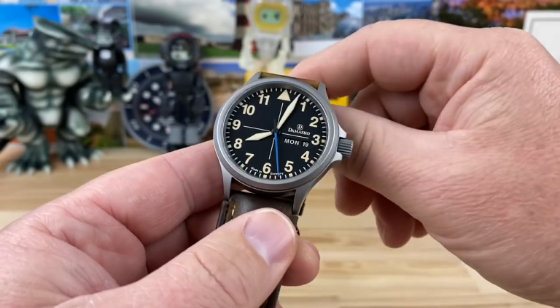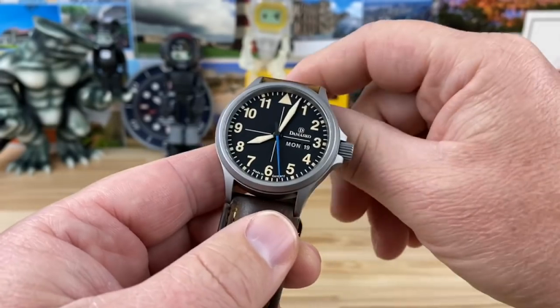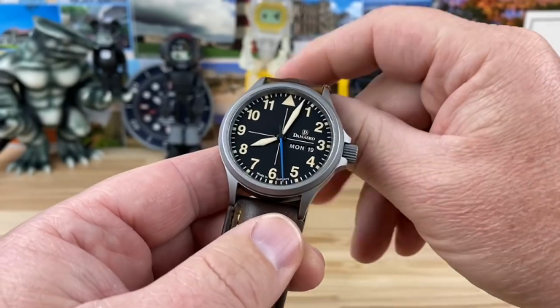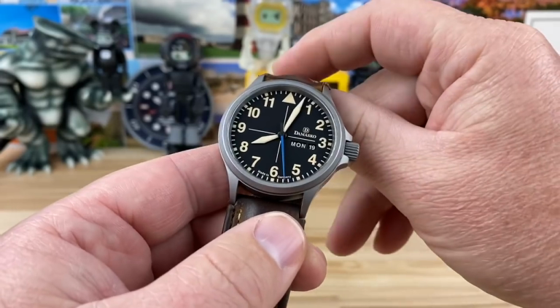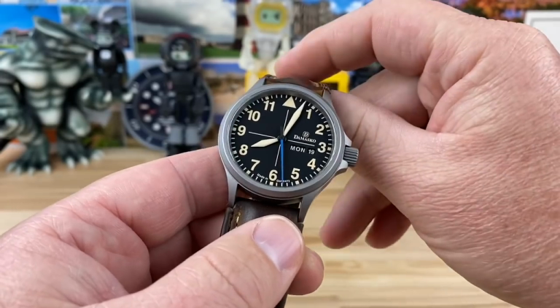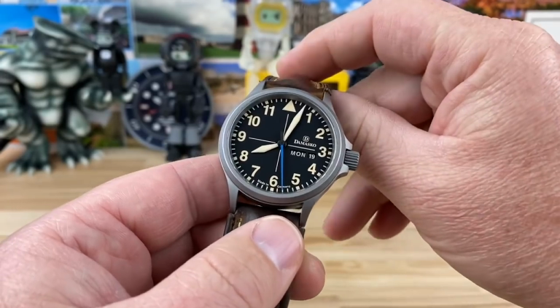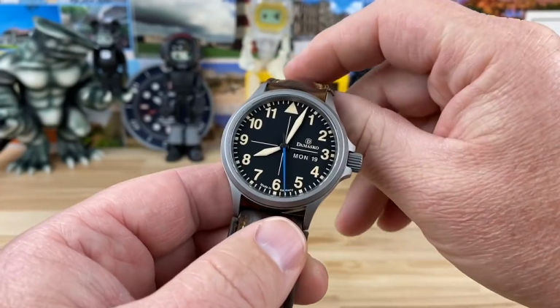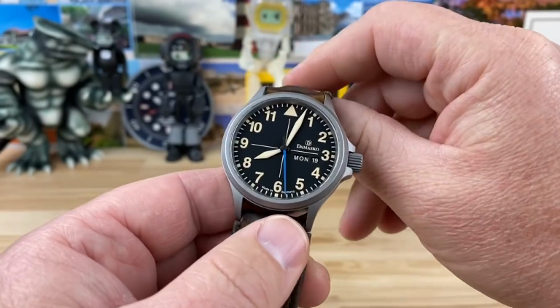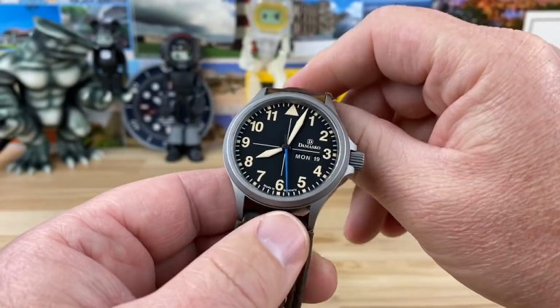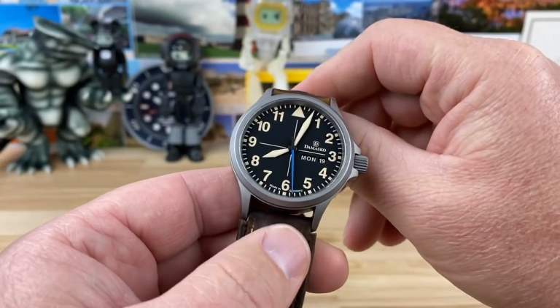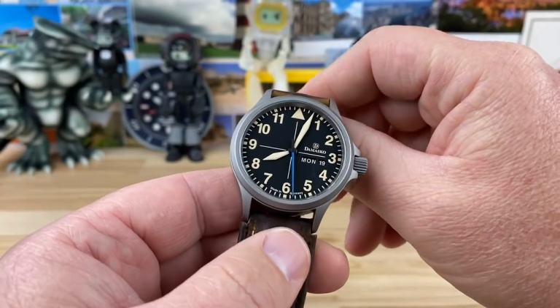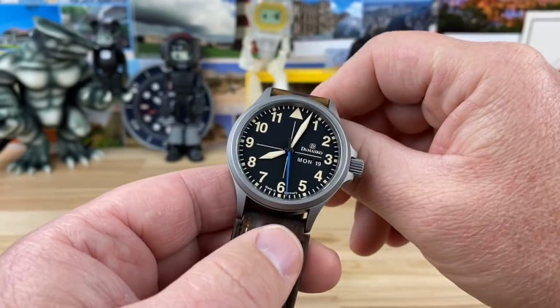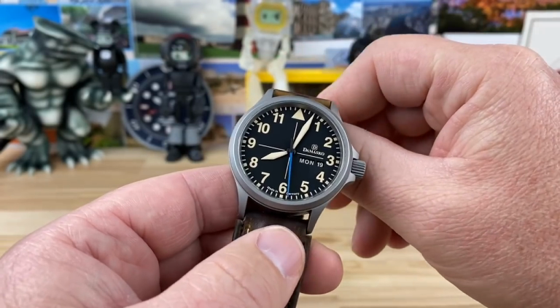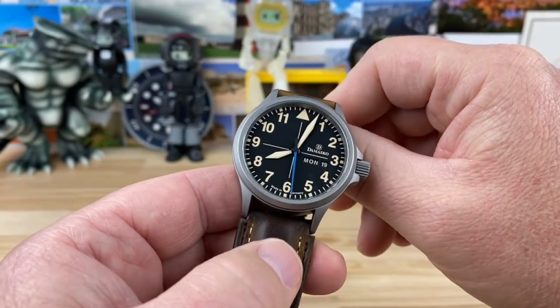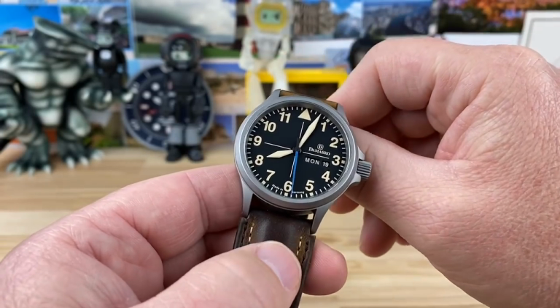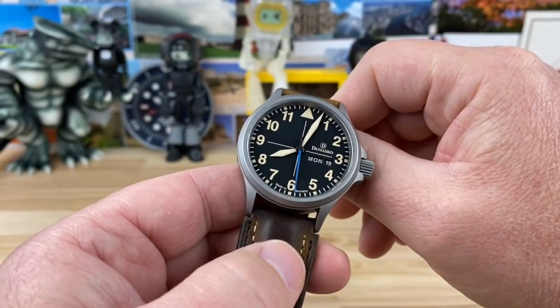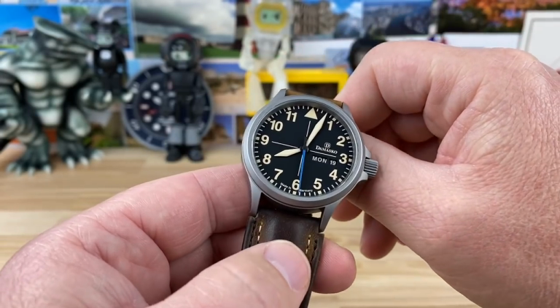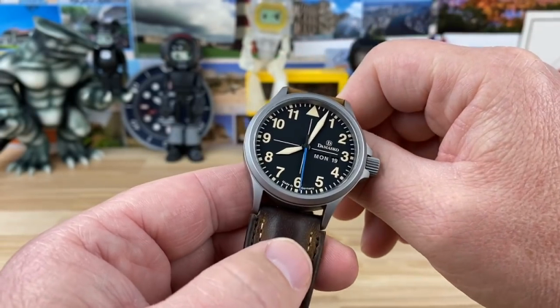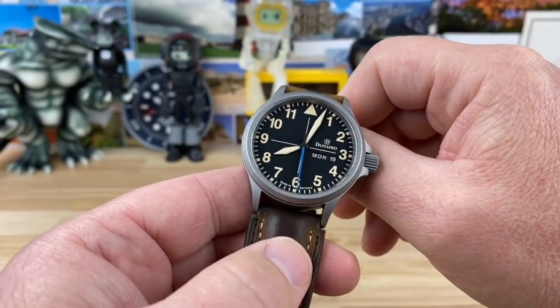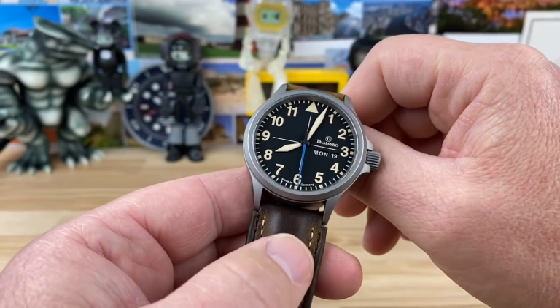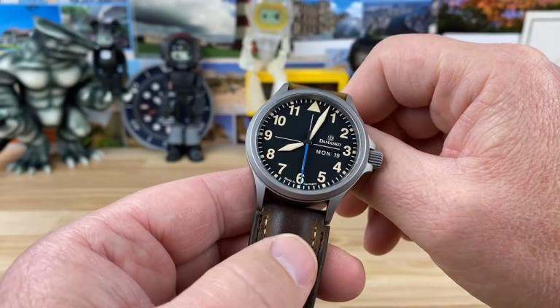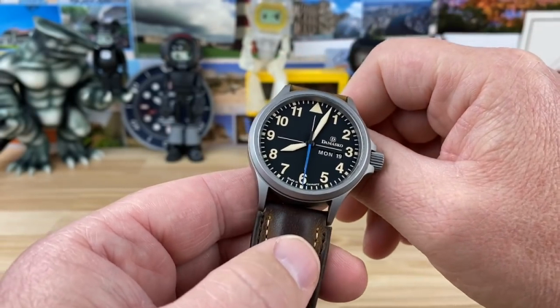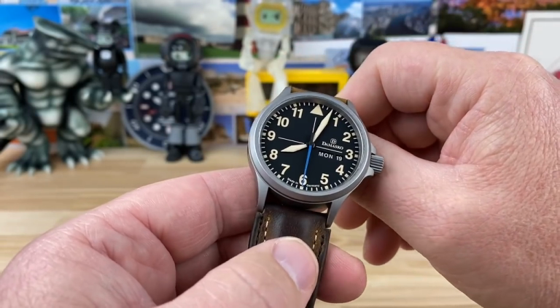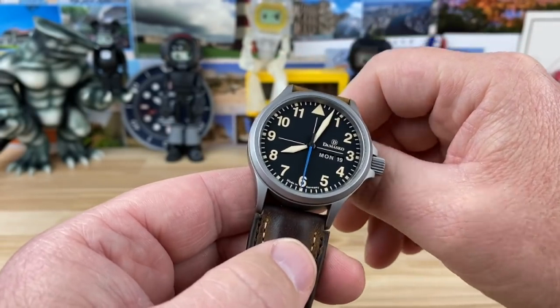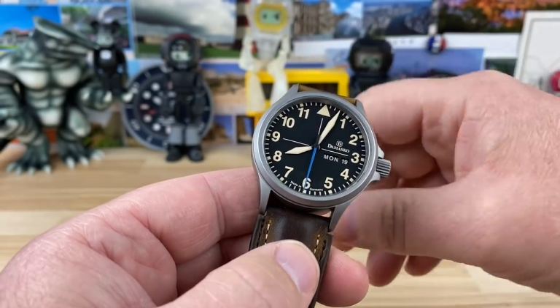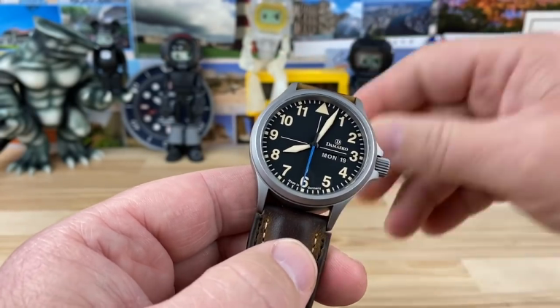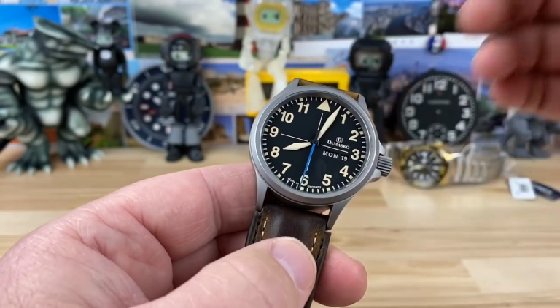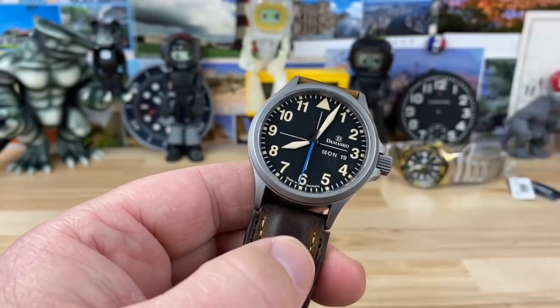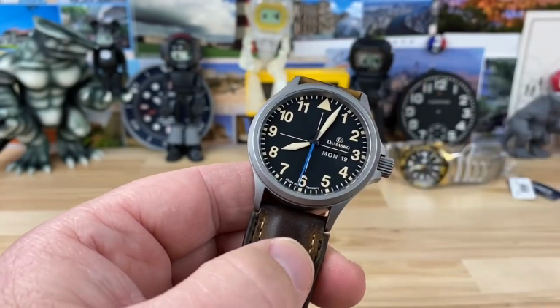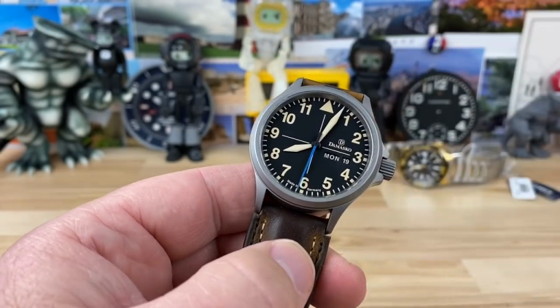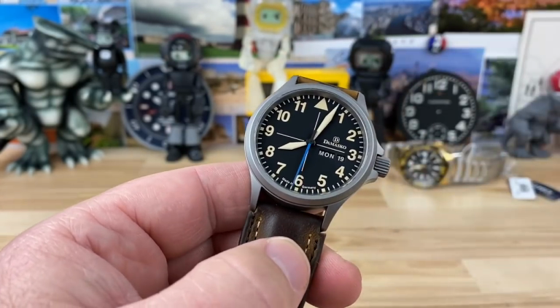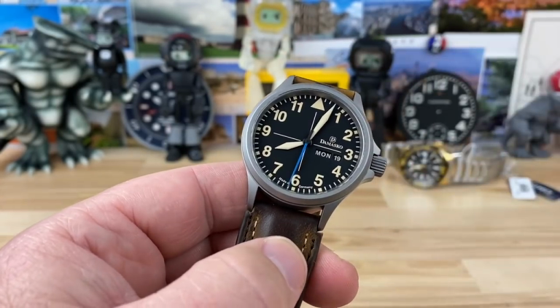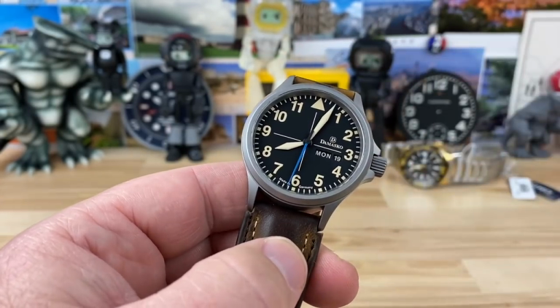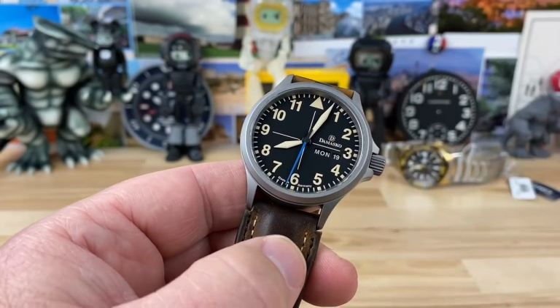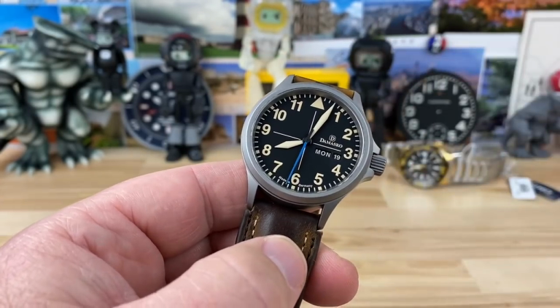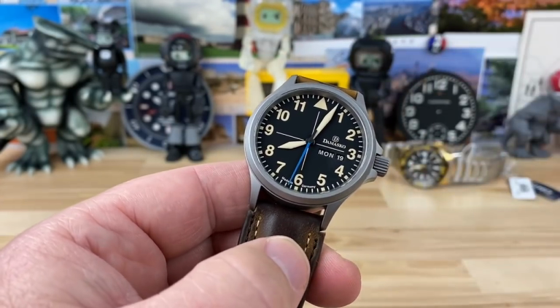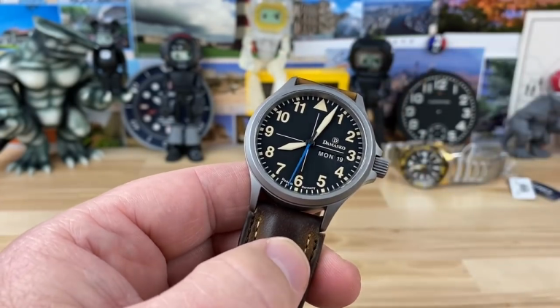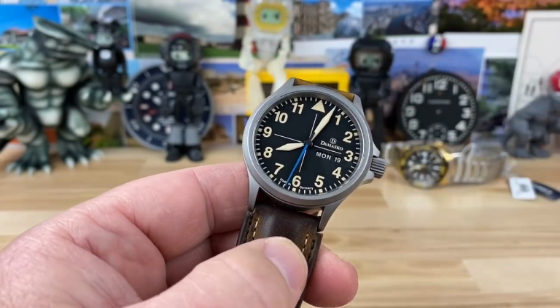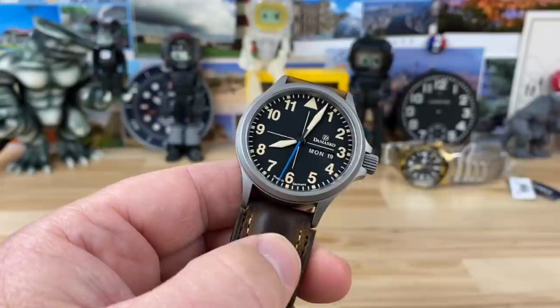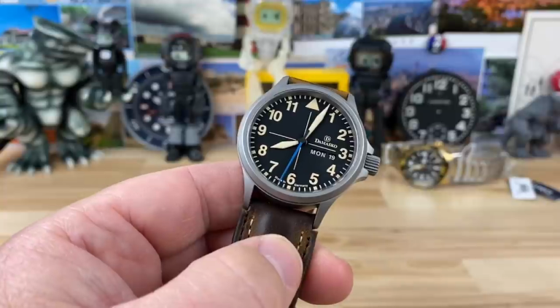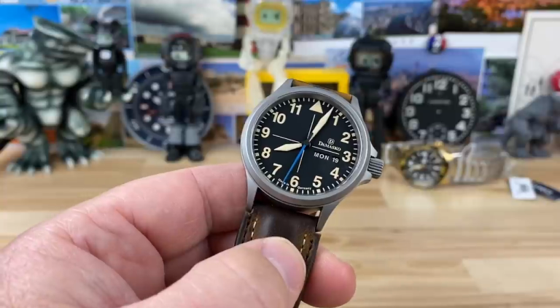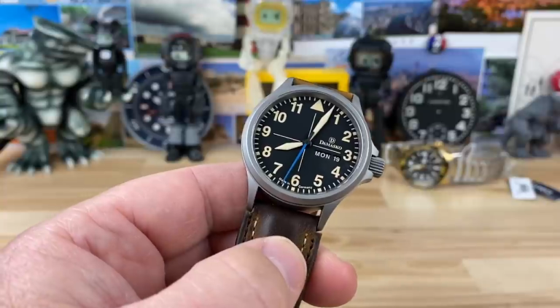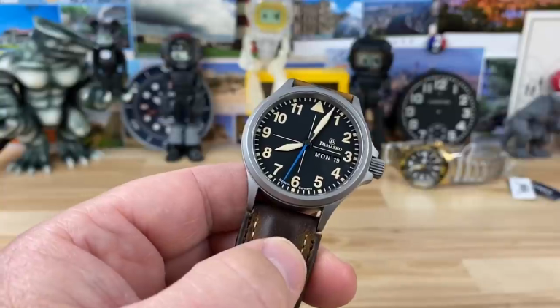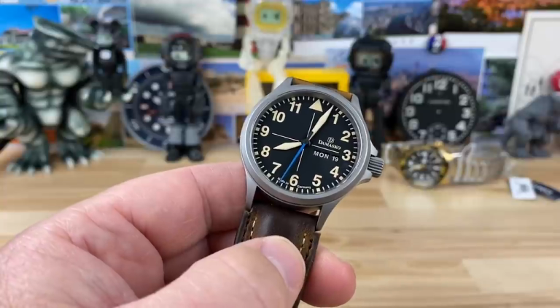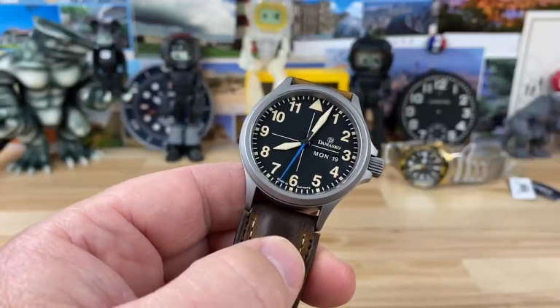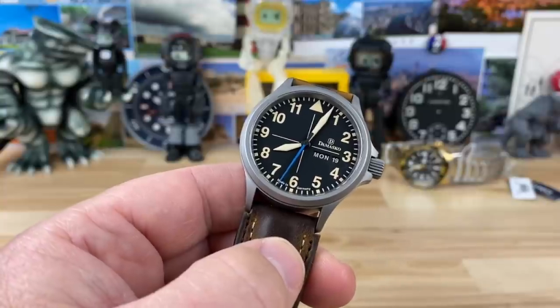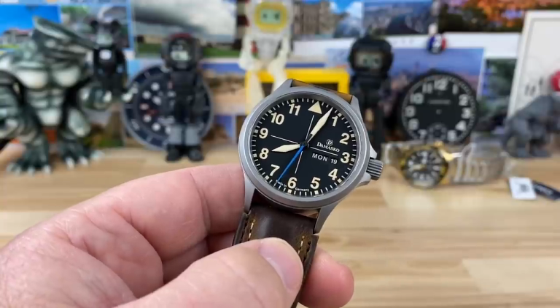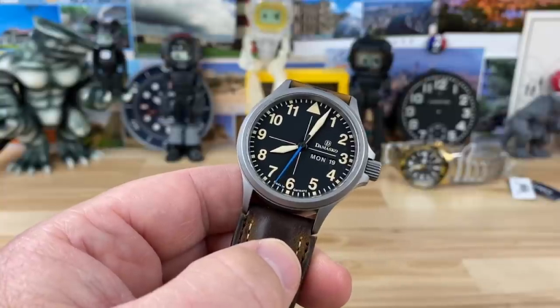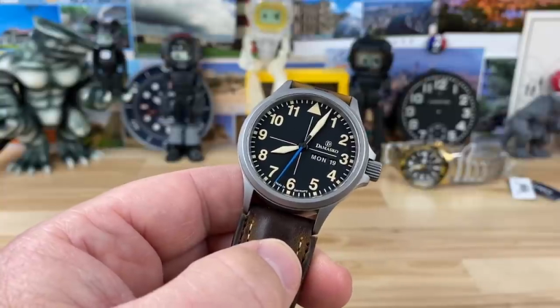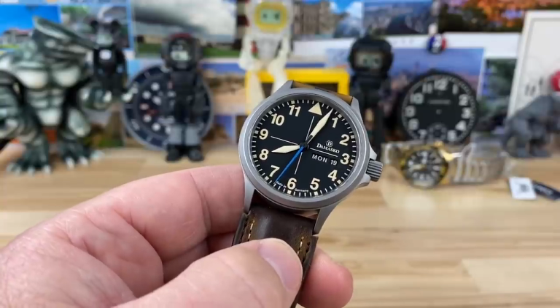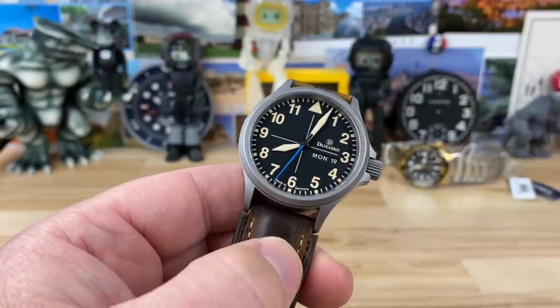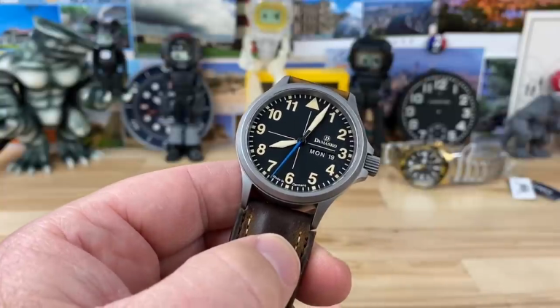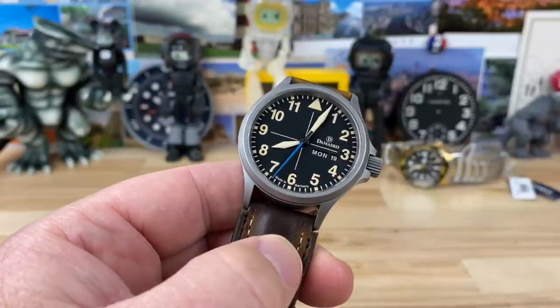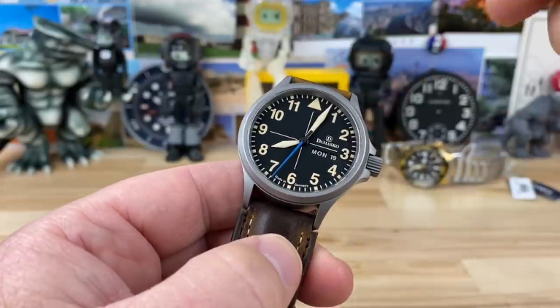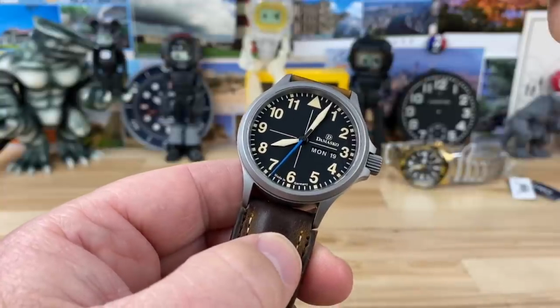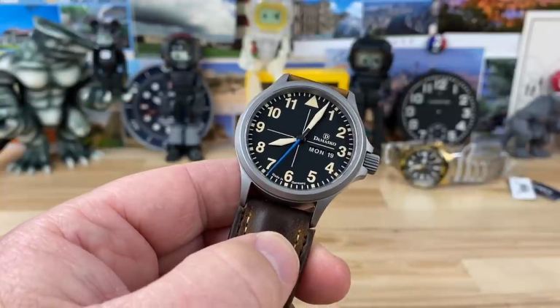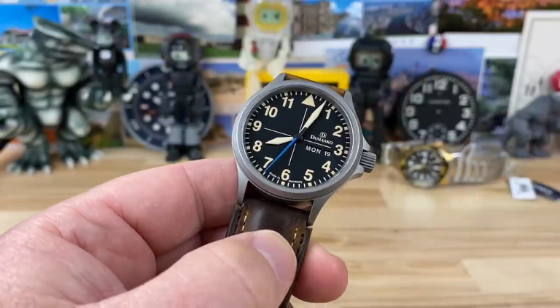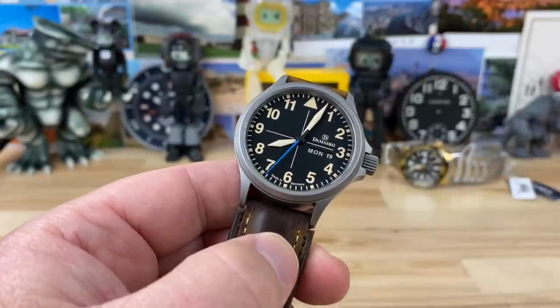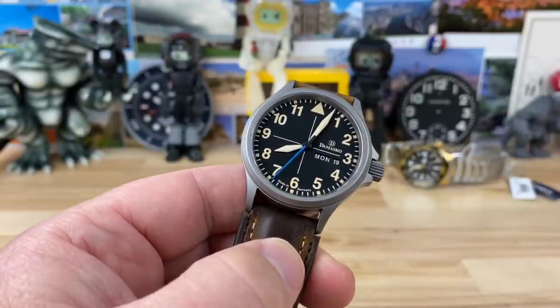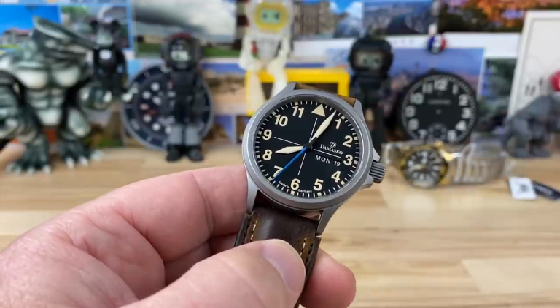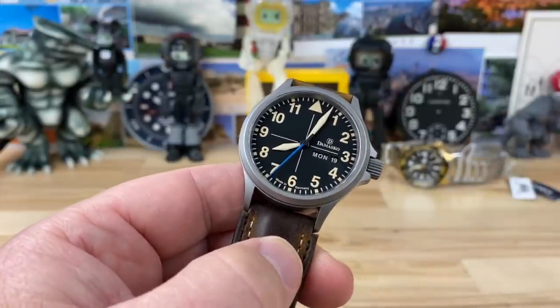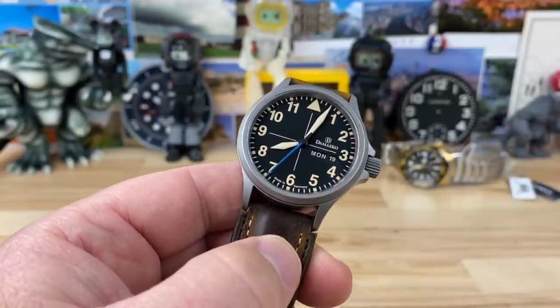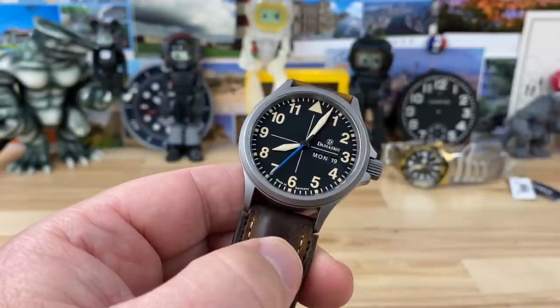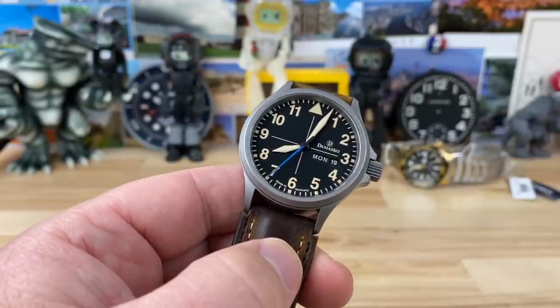All right guys, let's check out the Damosco DB5. Big thanks to Ned, who is a Patreon of mine, who sent over this watch and another watch.